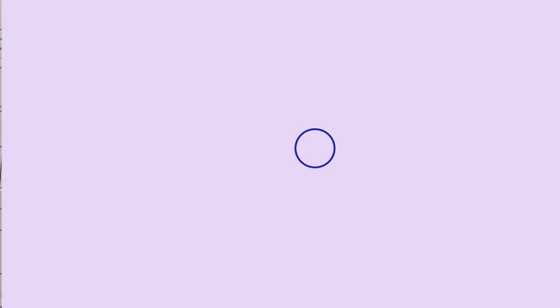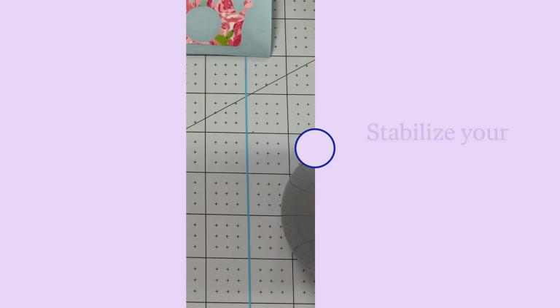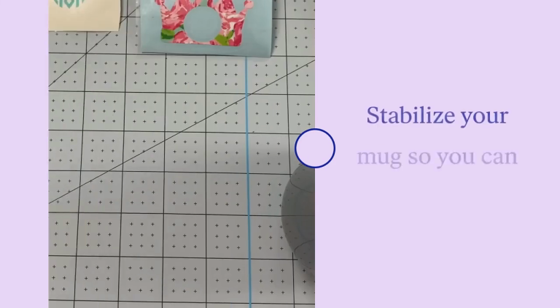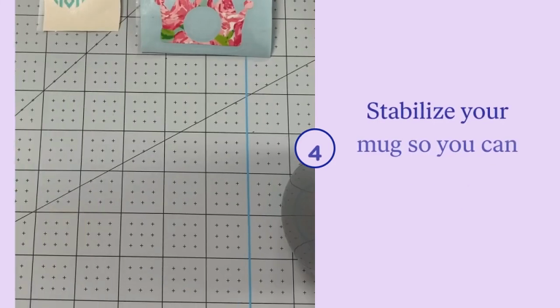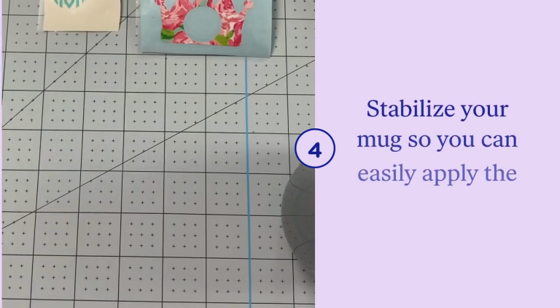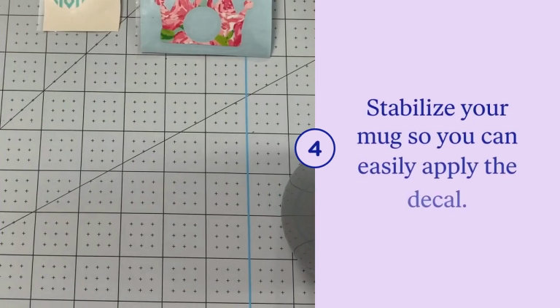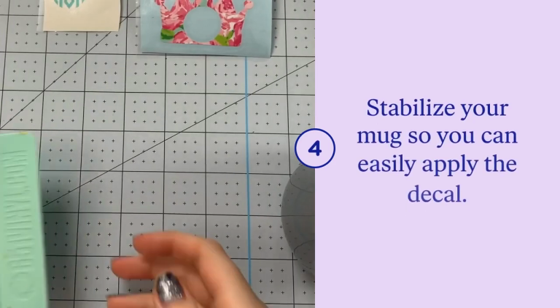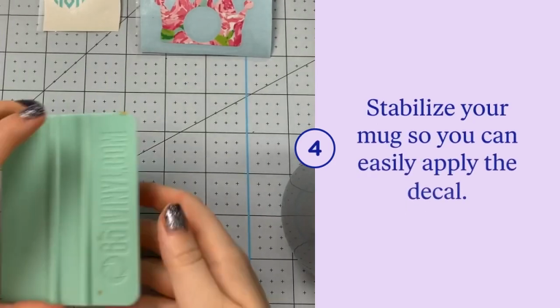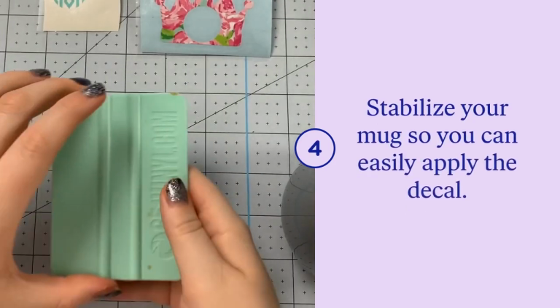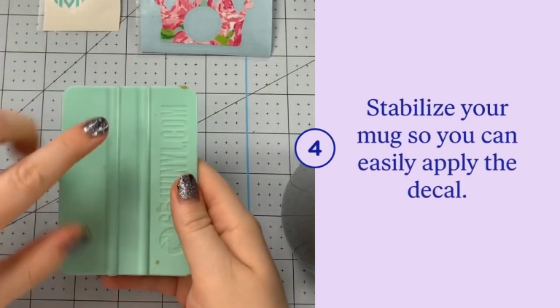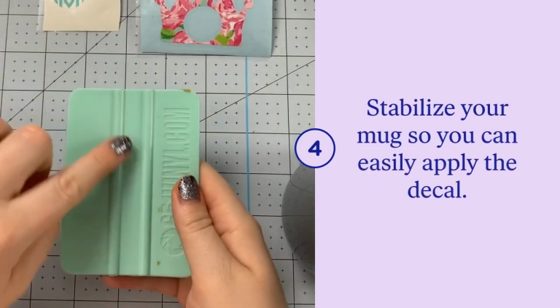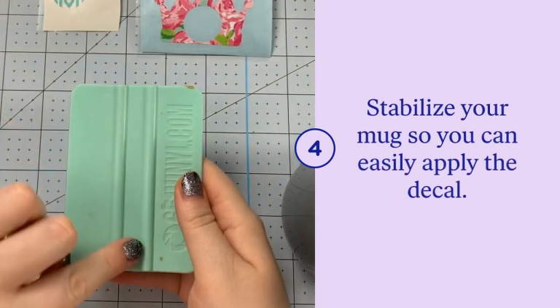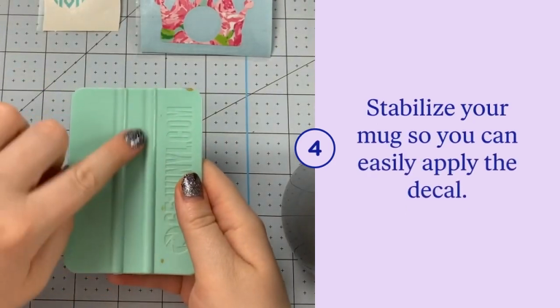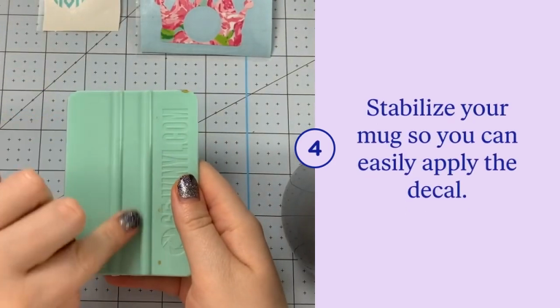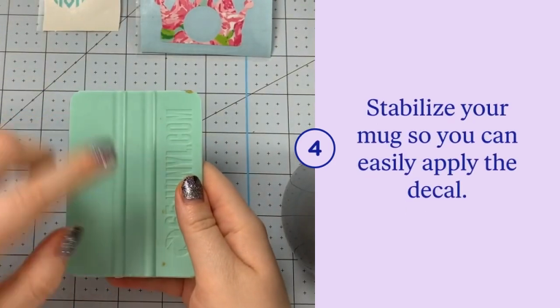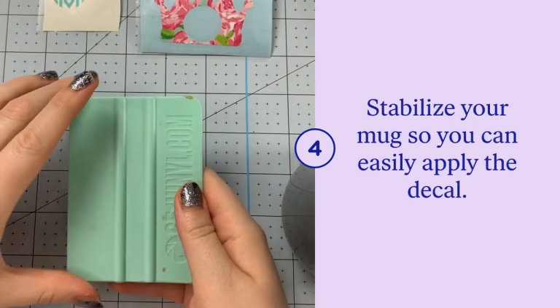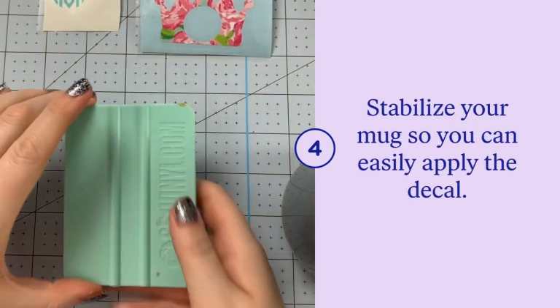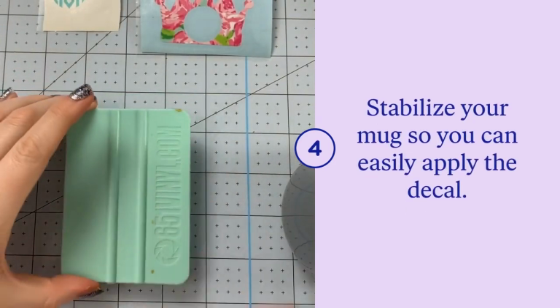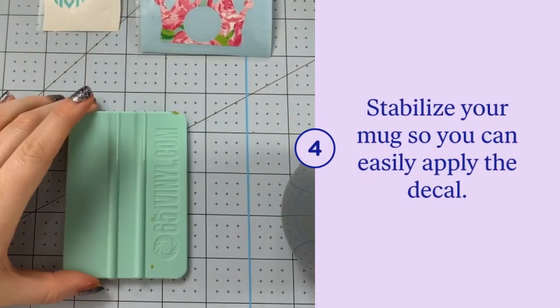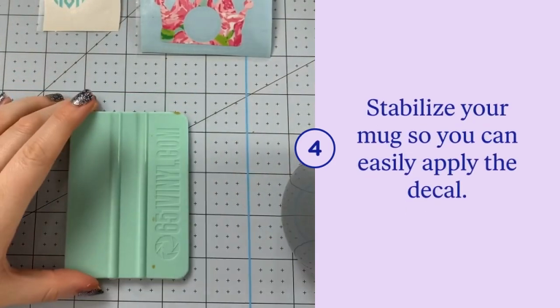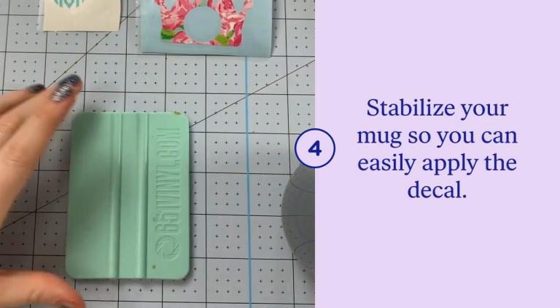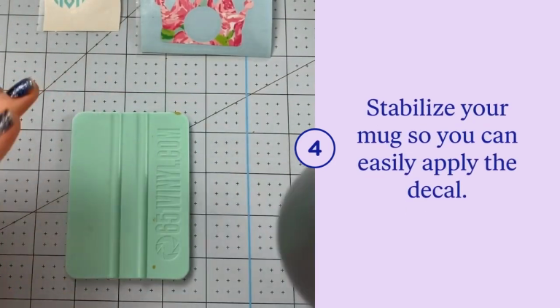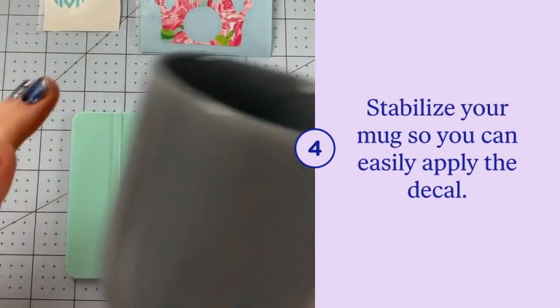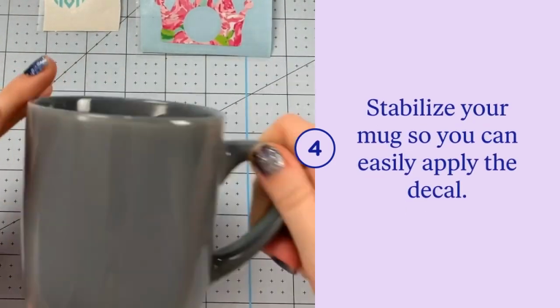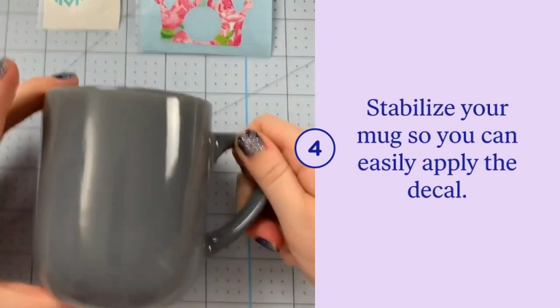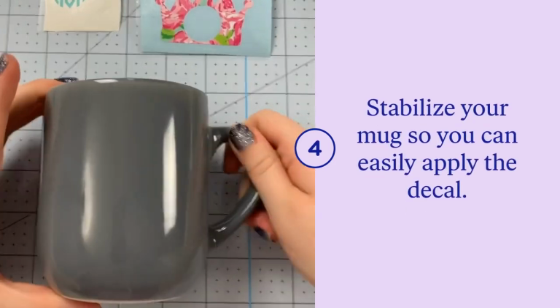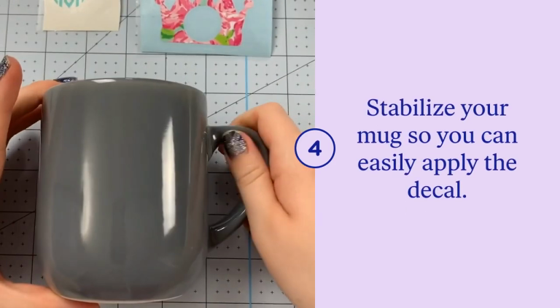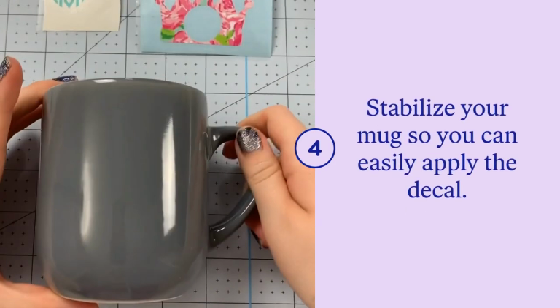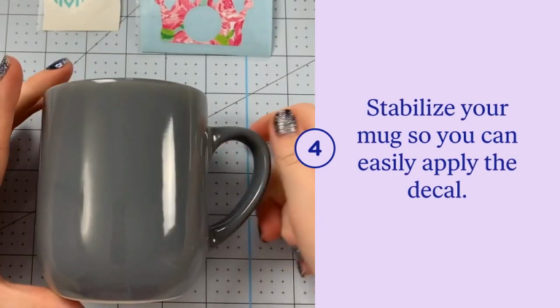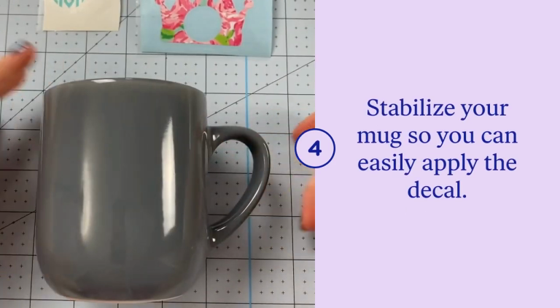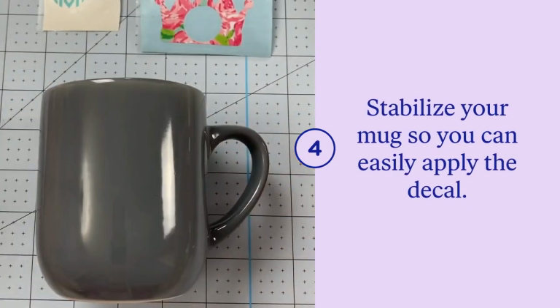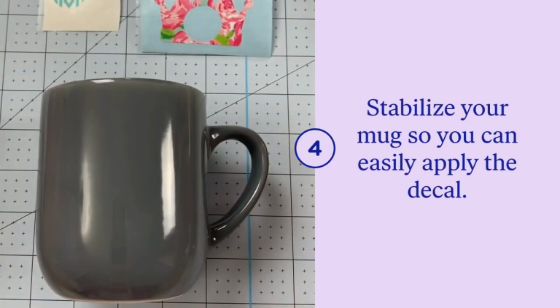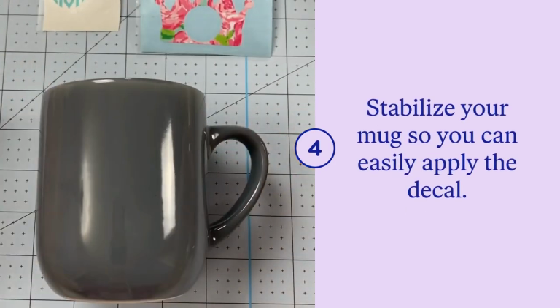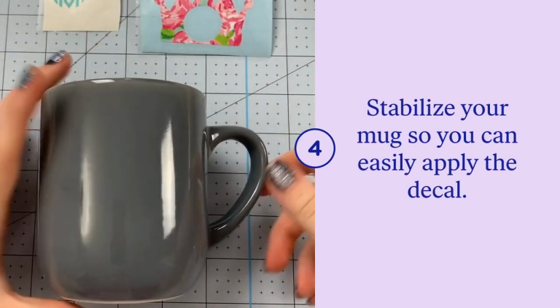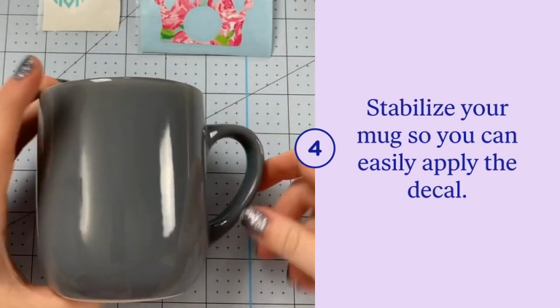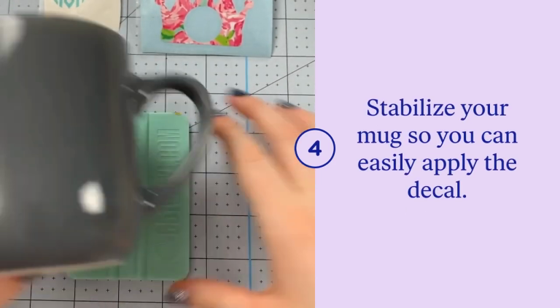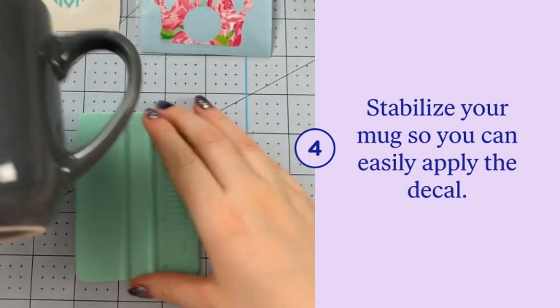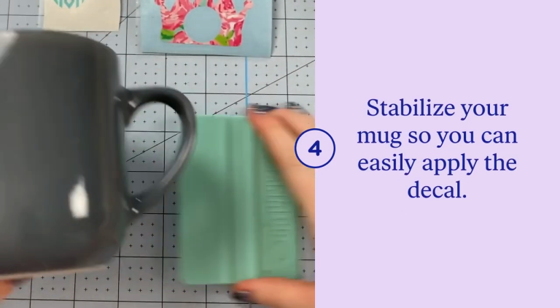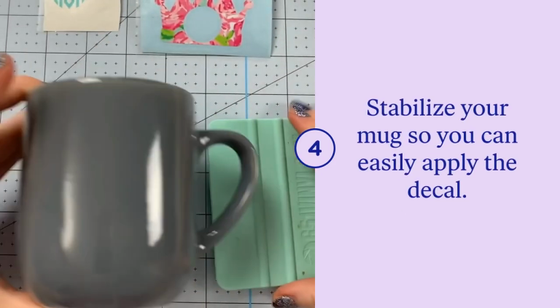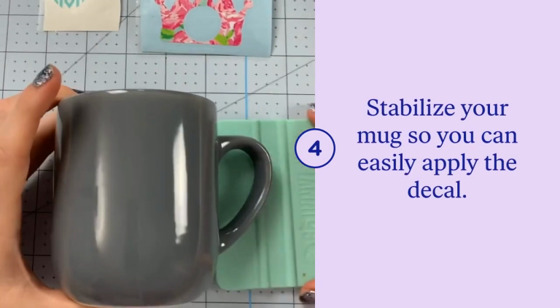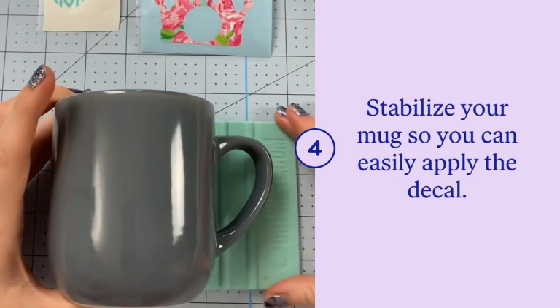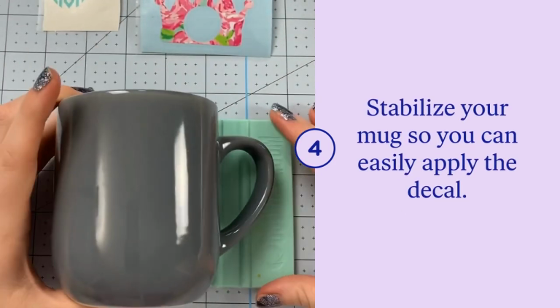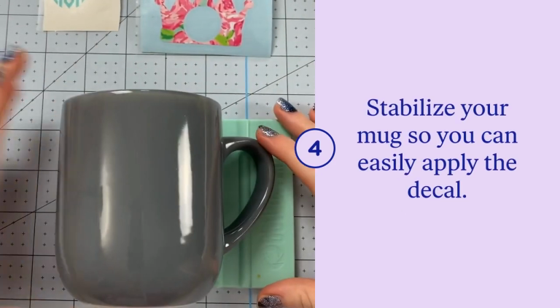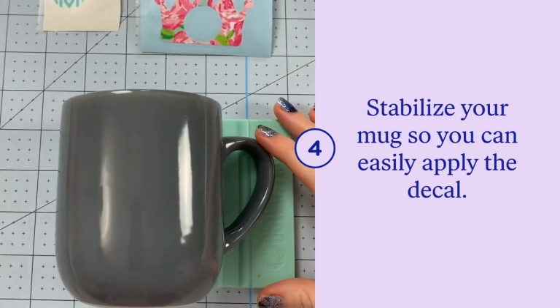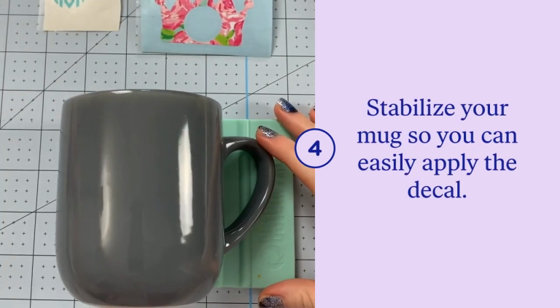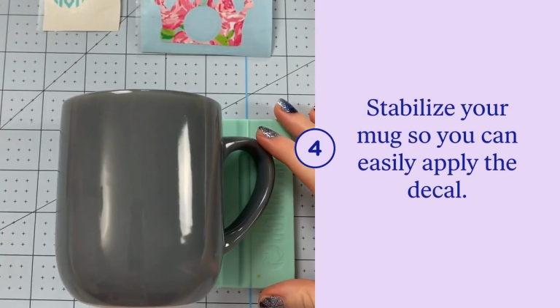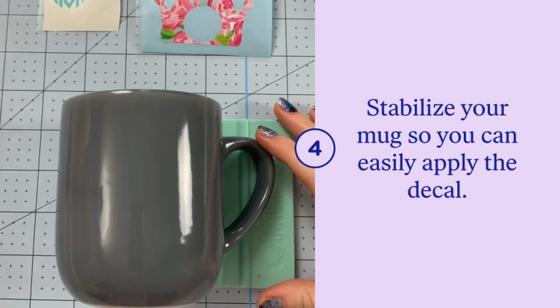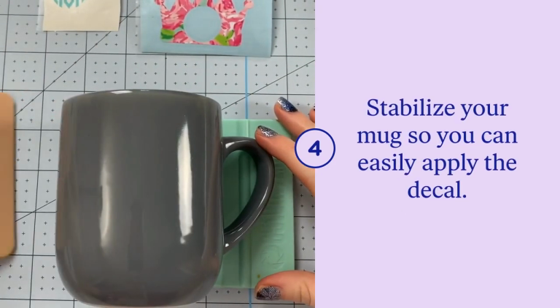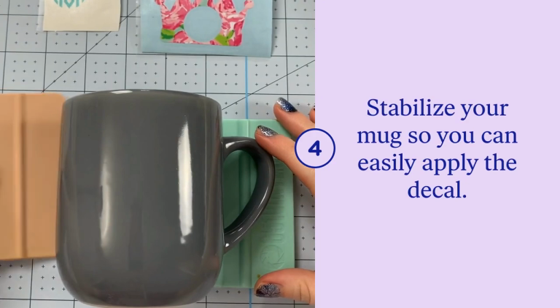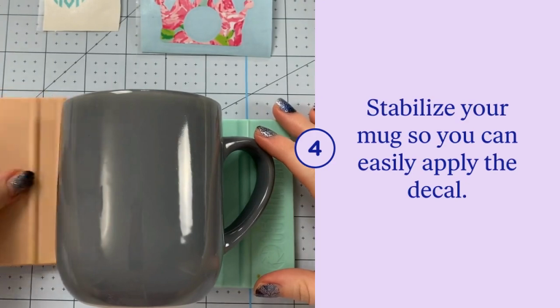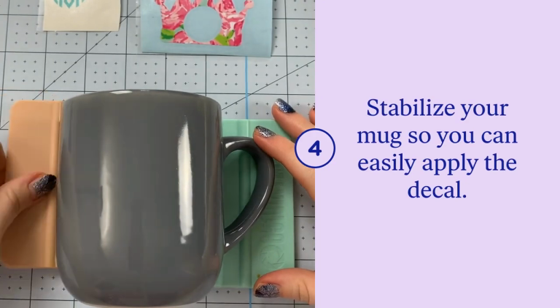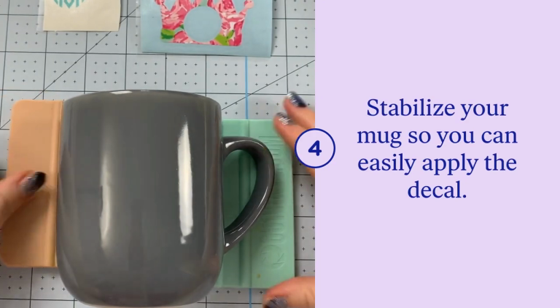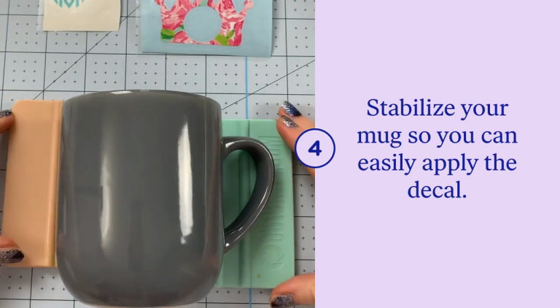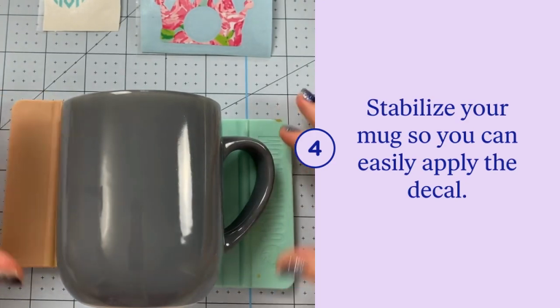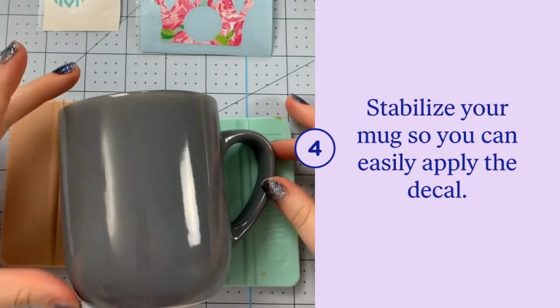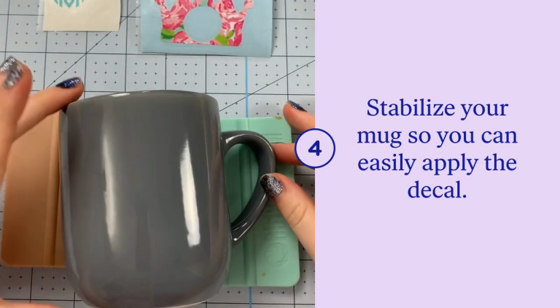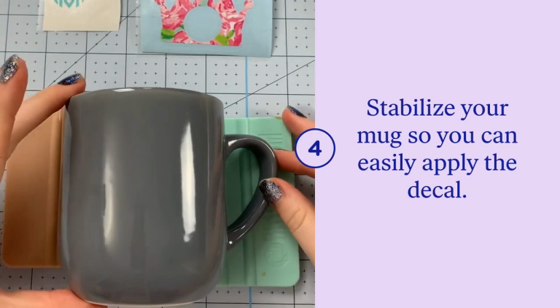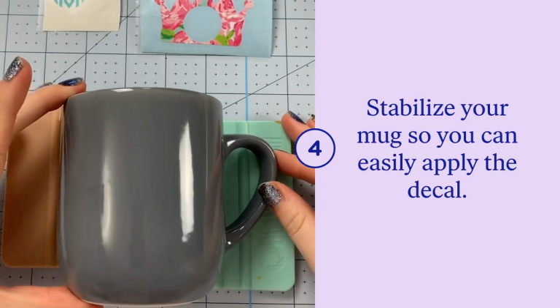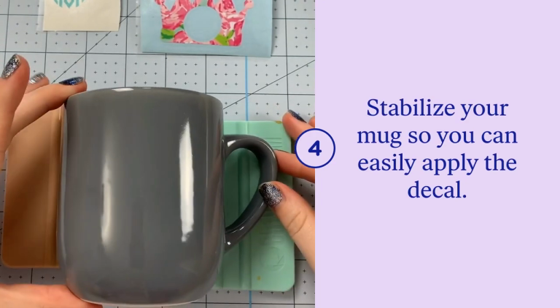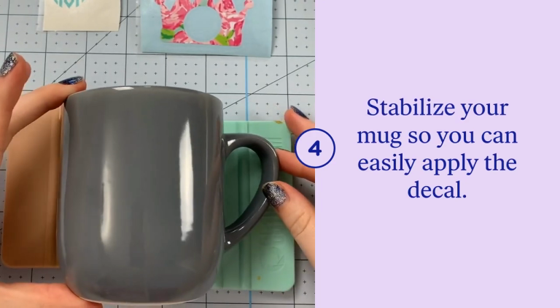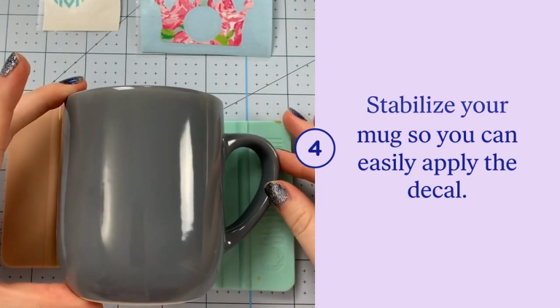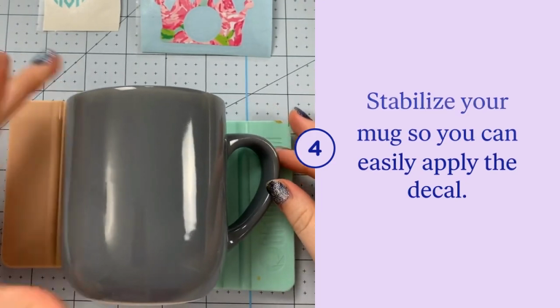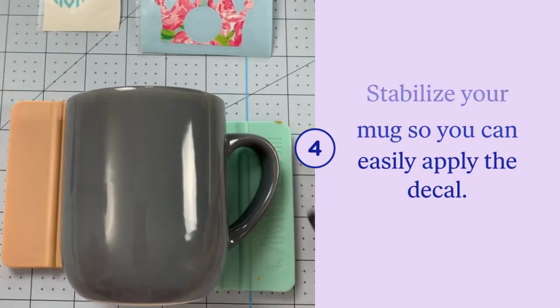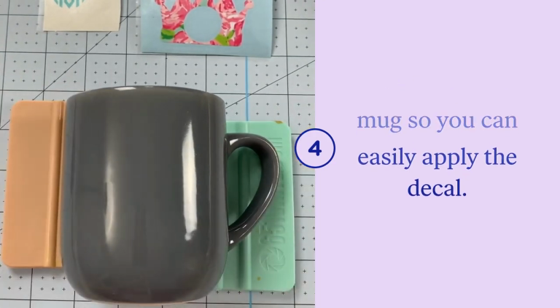Next, you want to stabilize your cup or mug by laying it on top of a squeegee or wedging two squeegees in the sides.